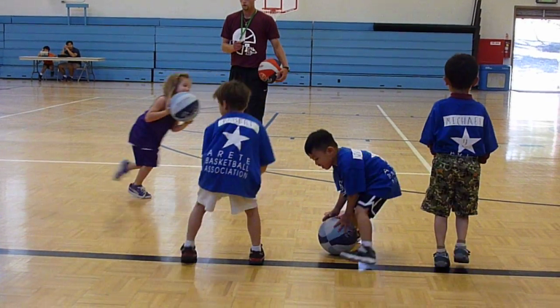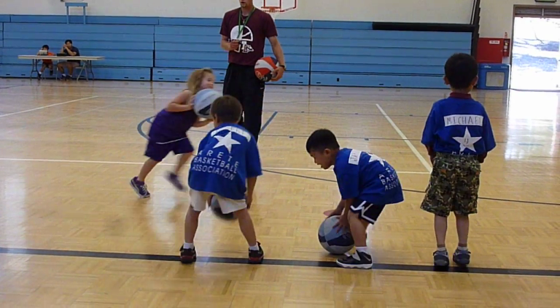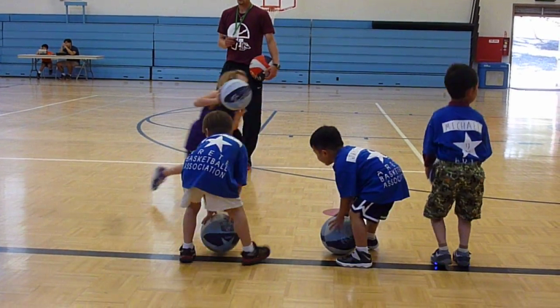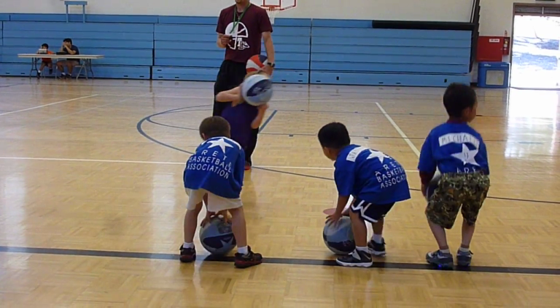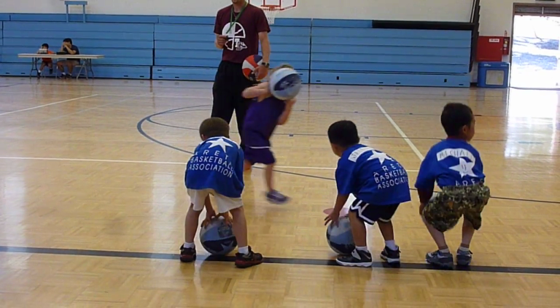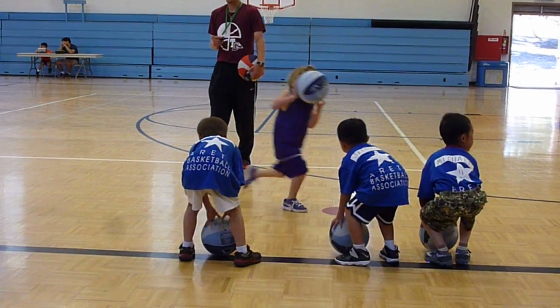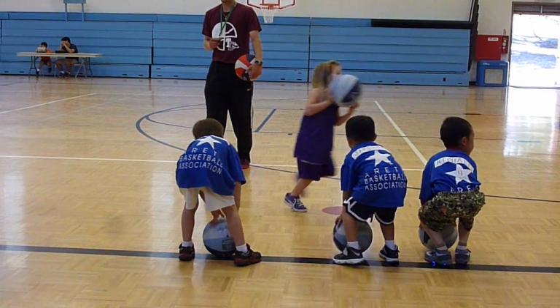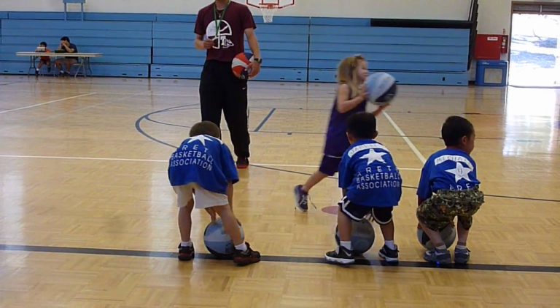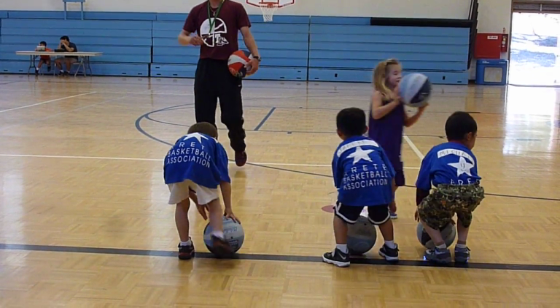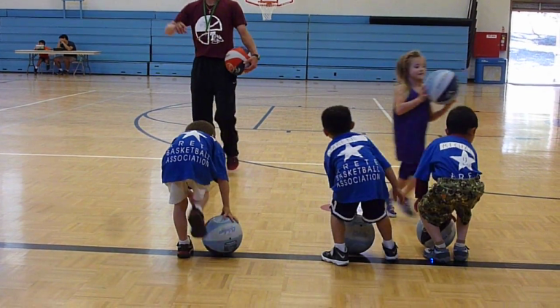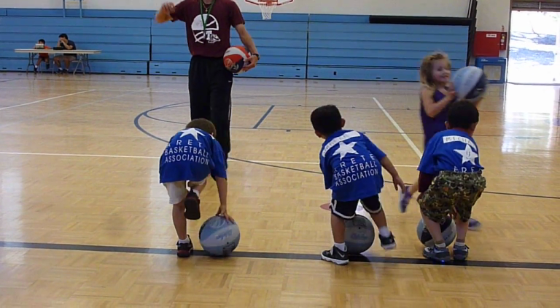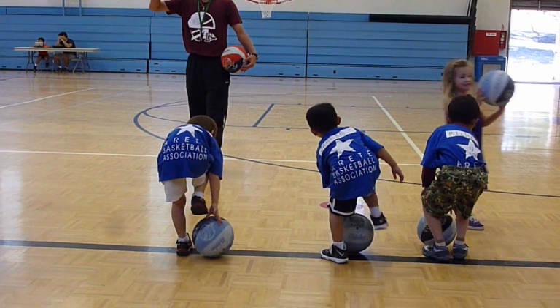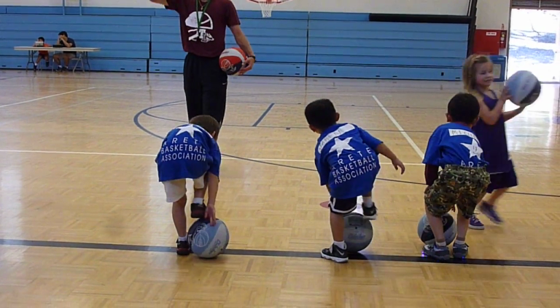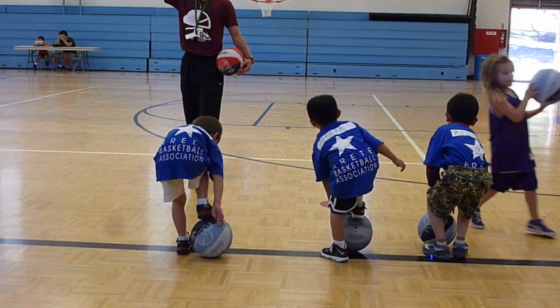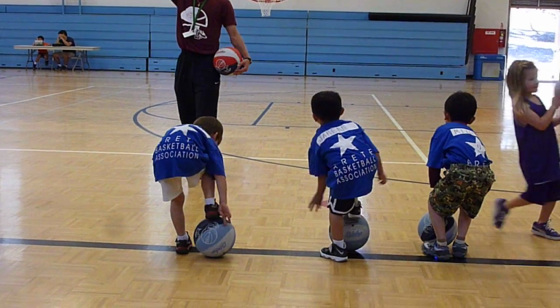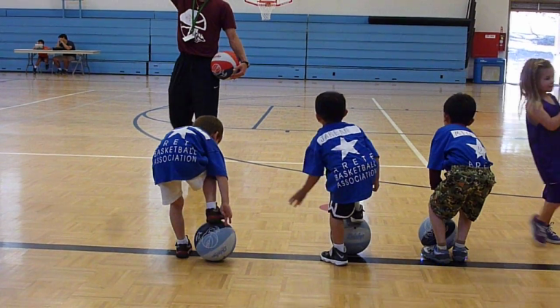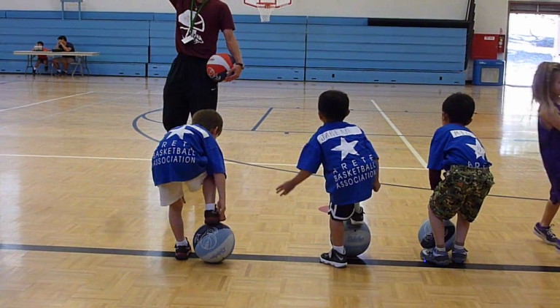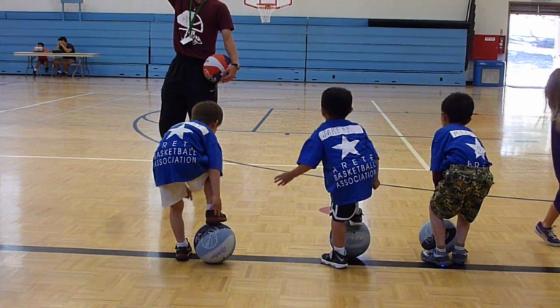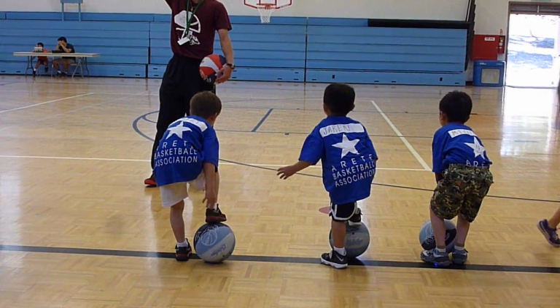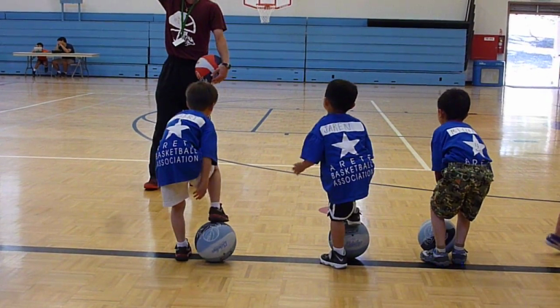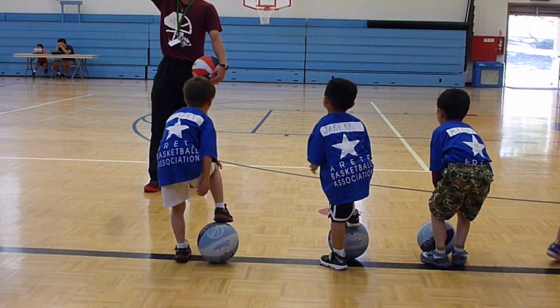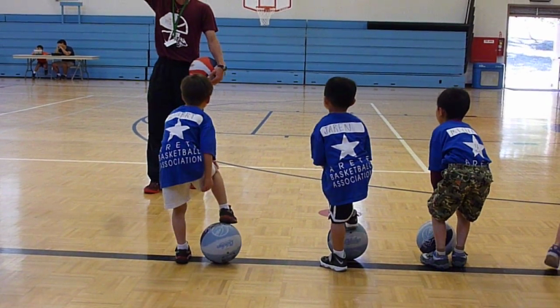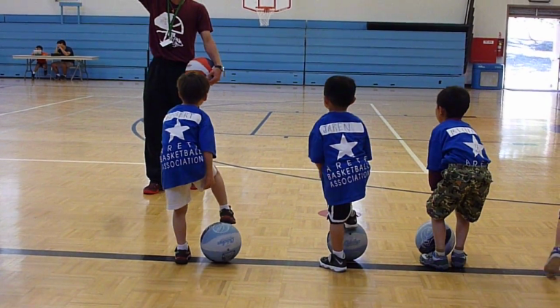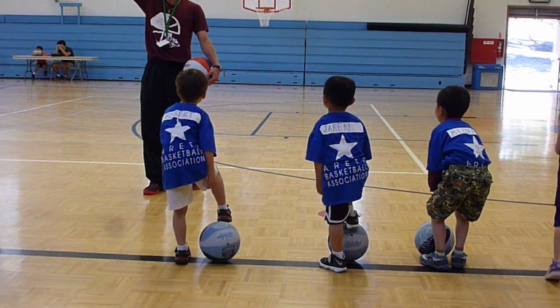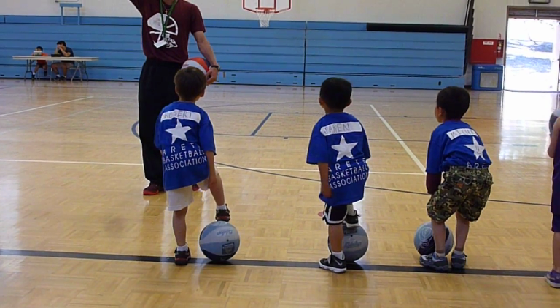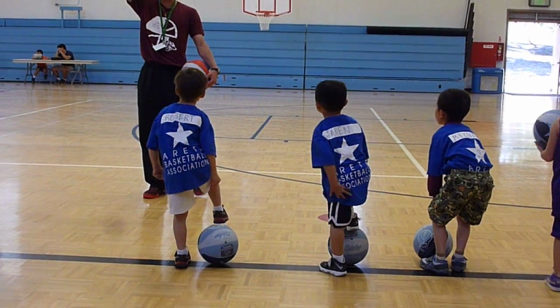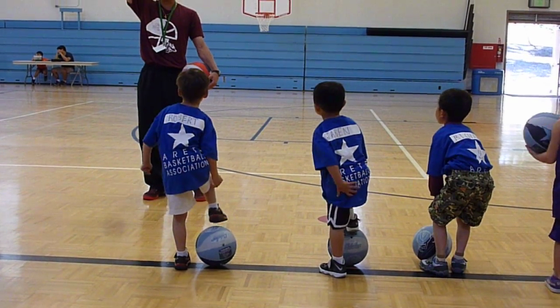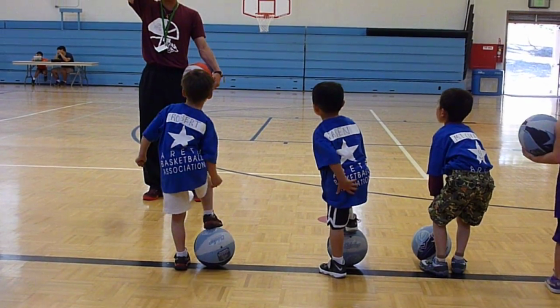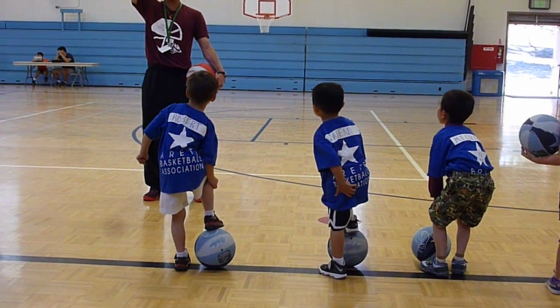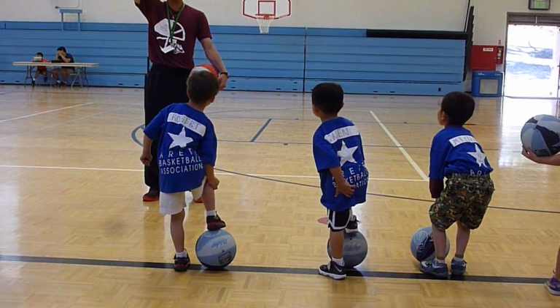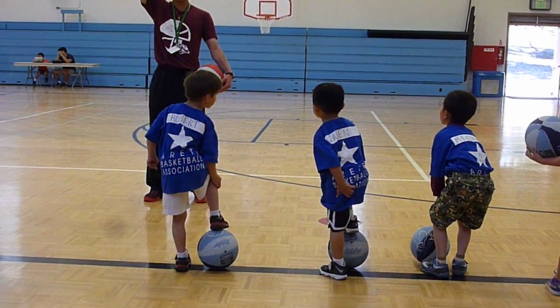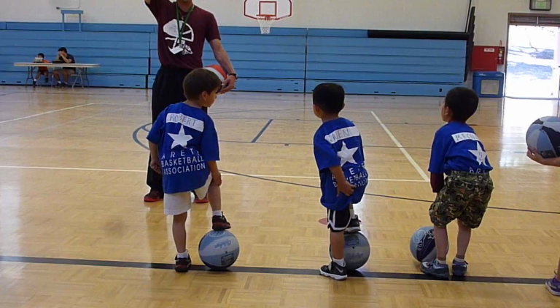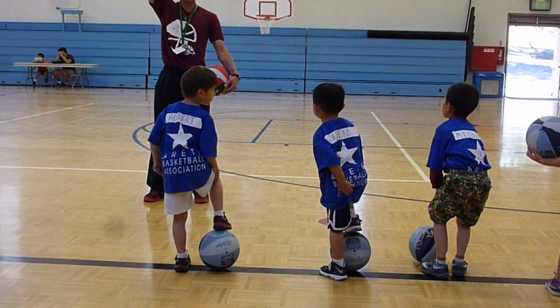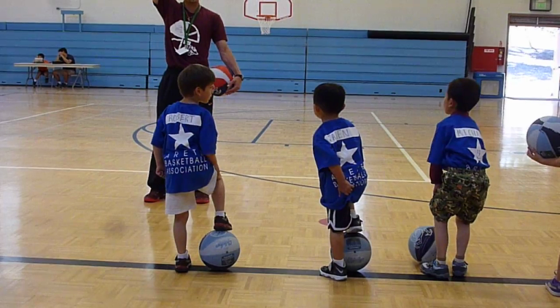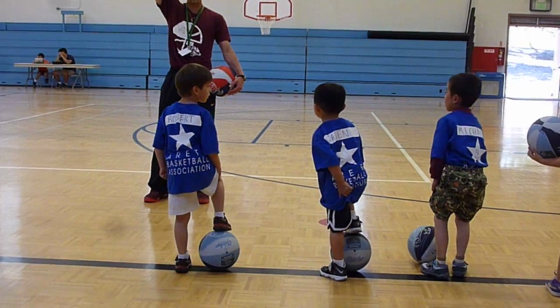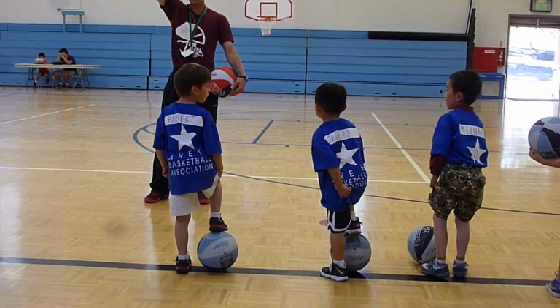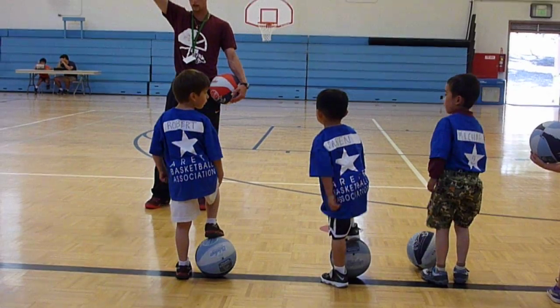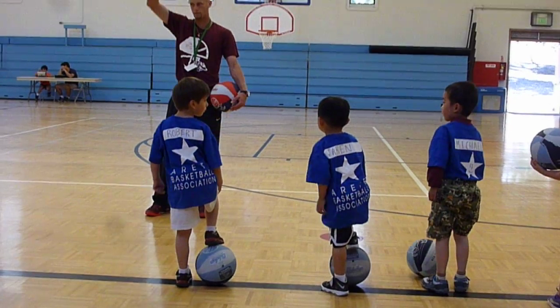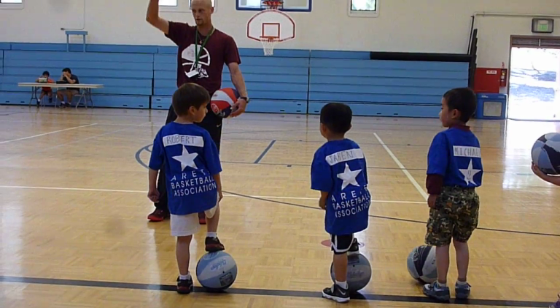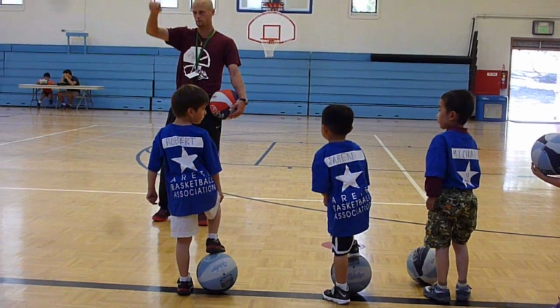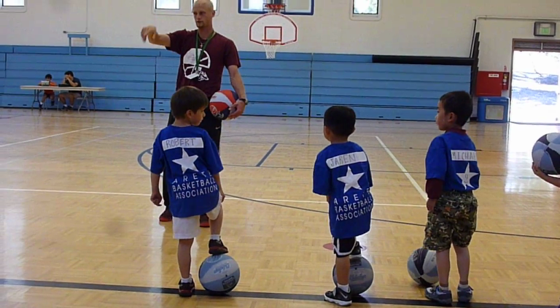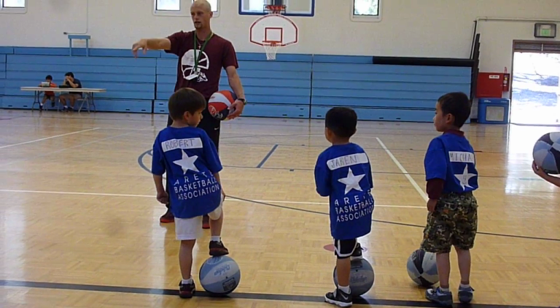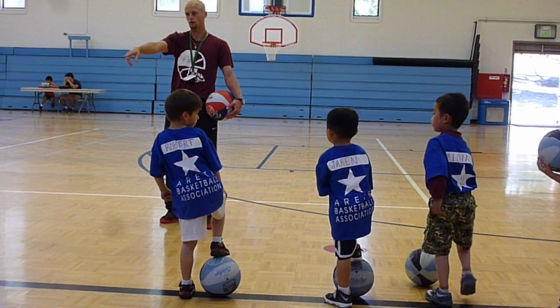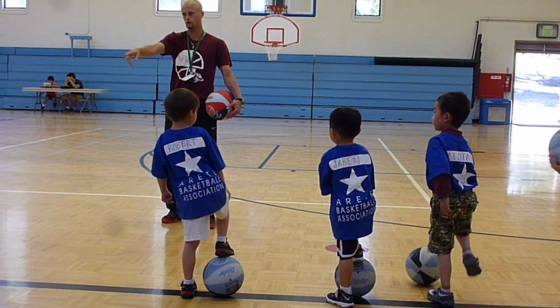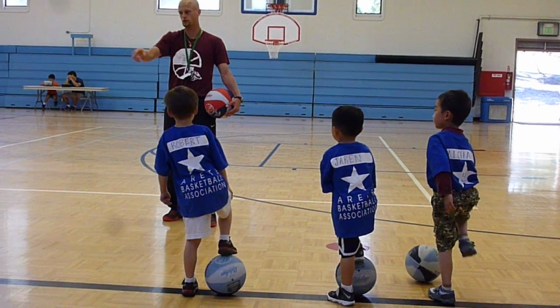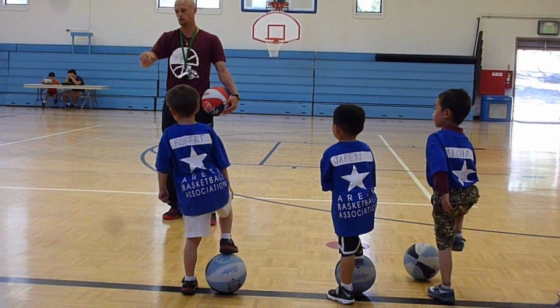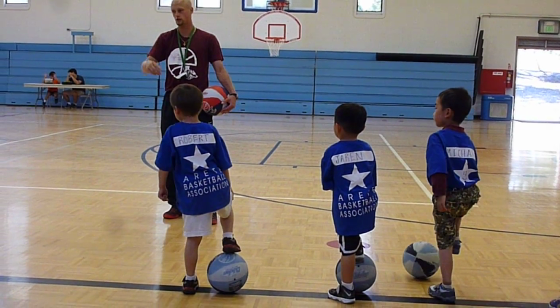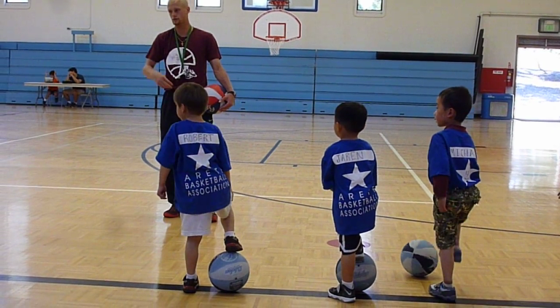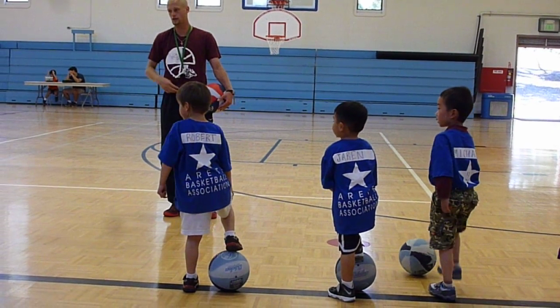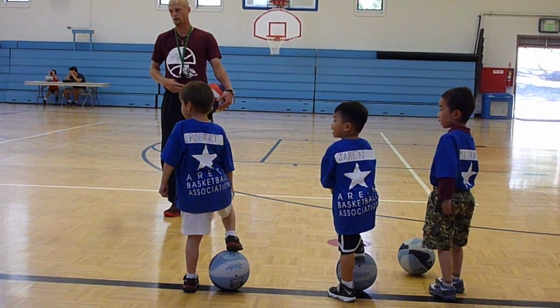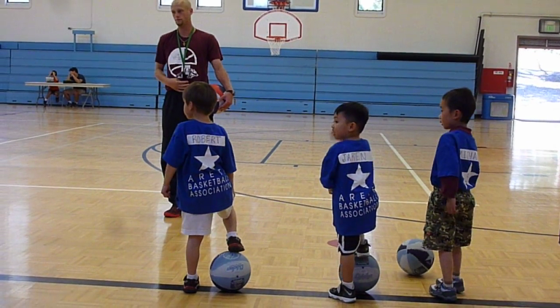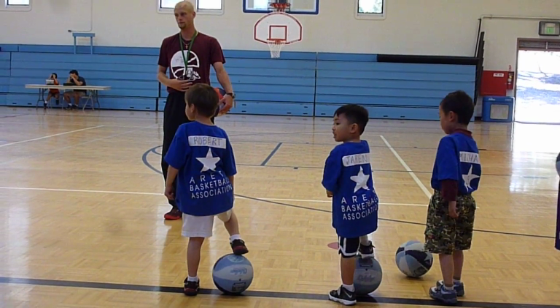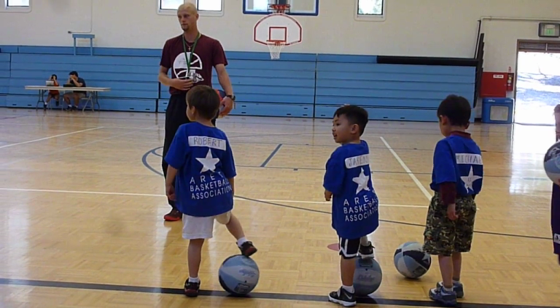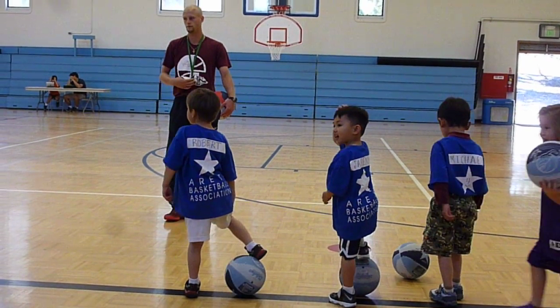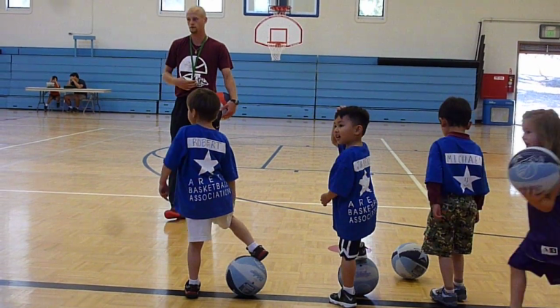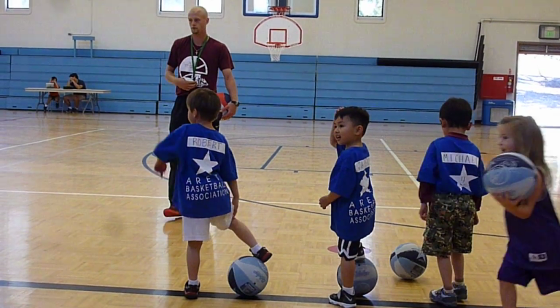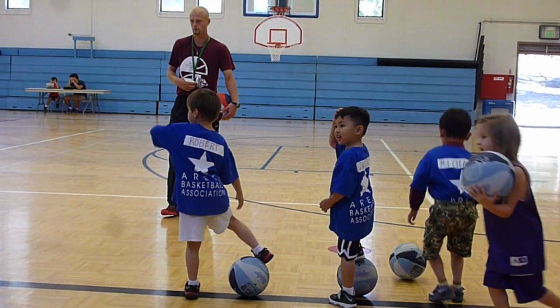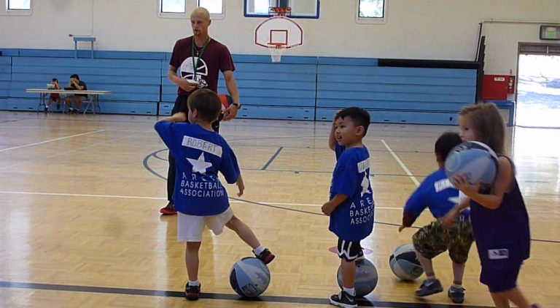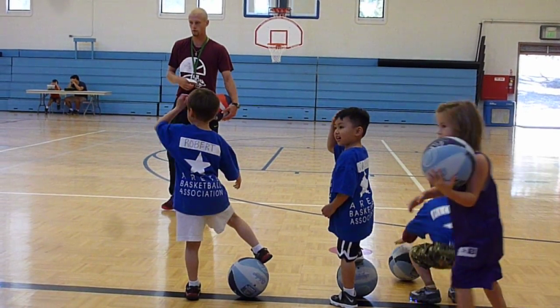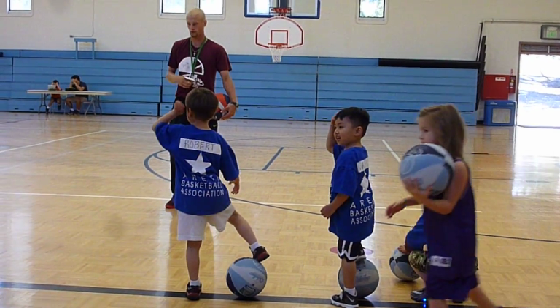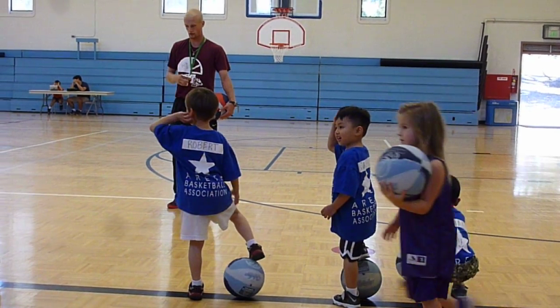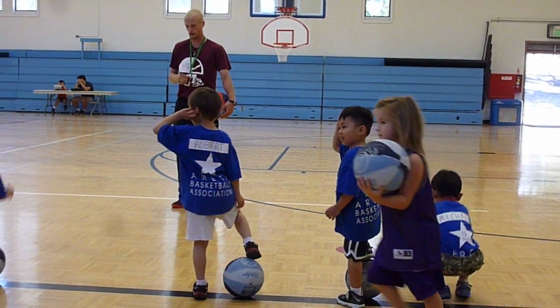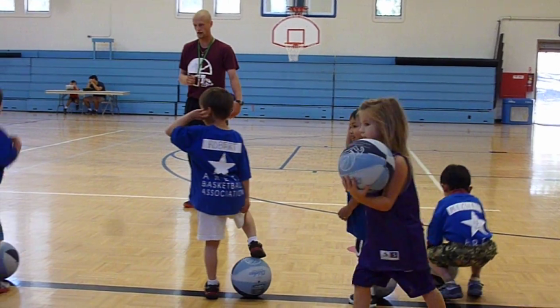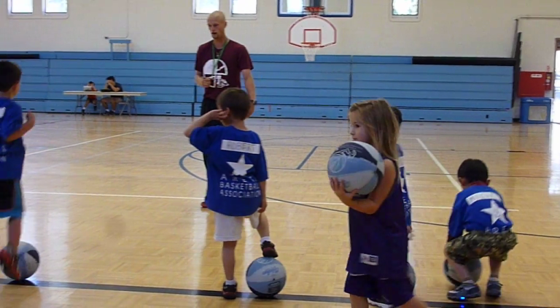All right, come raise your hand, show me what is a jump stop, because anyone wouldn't know what a jump stop is. Mateo, what's a jump stop? Show me right now.